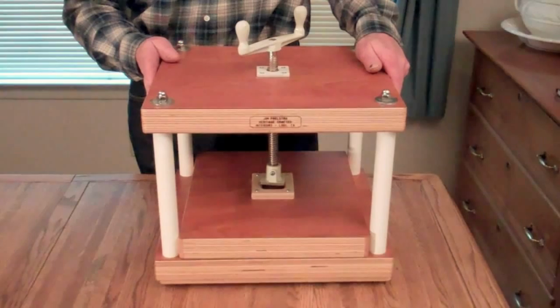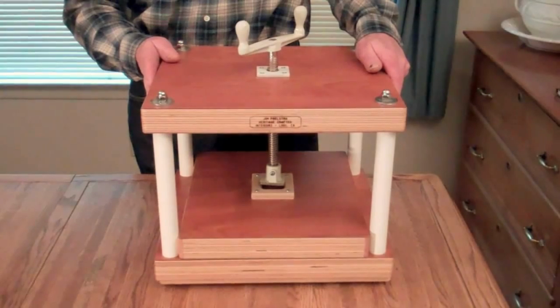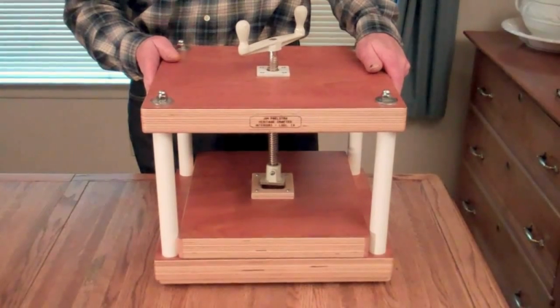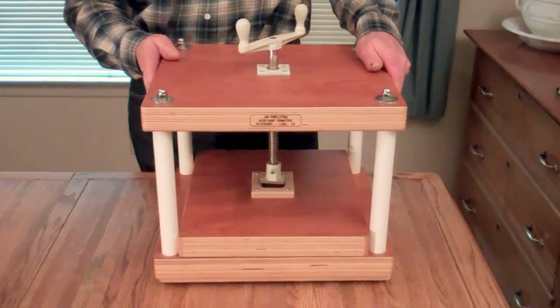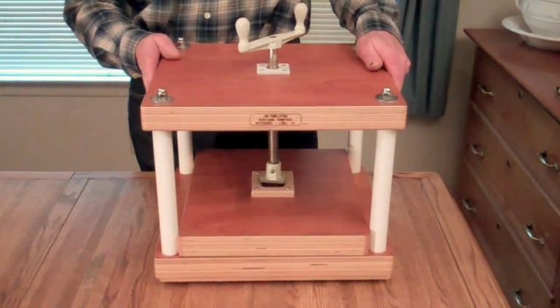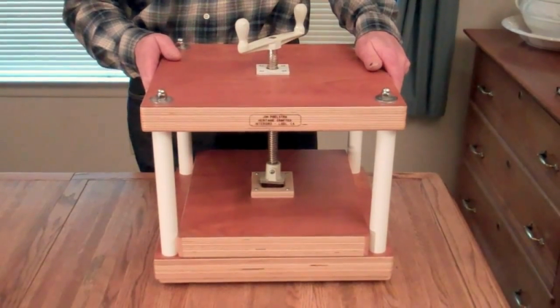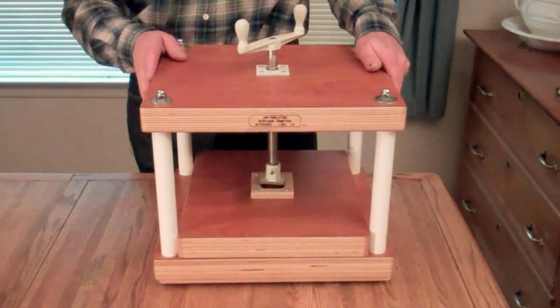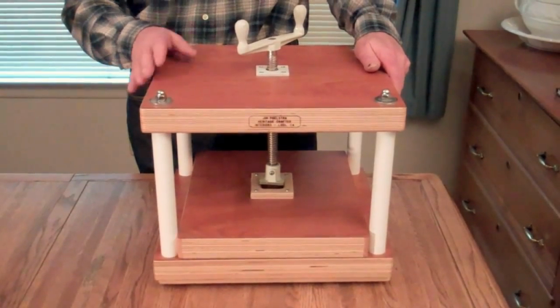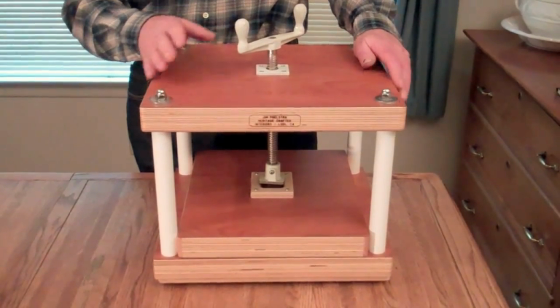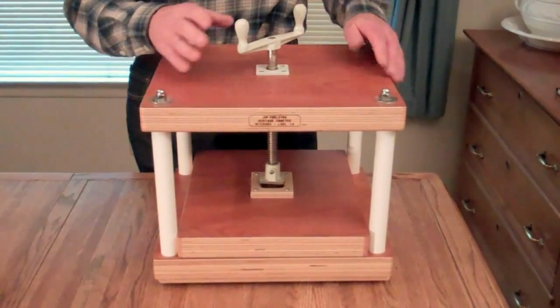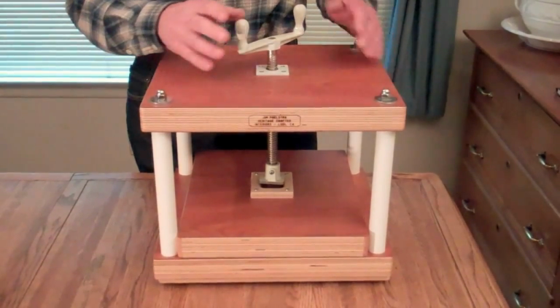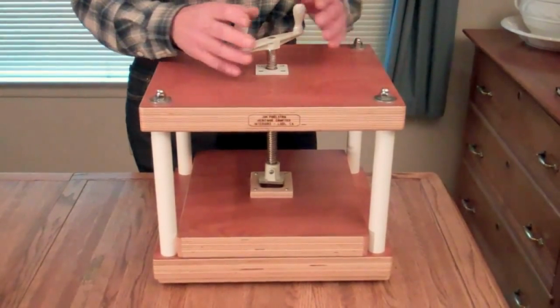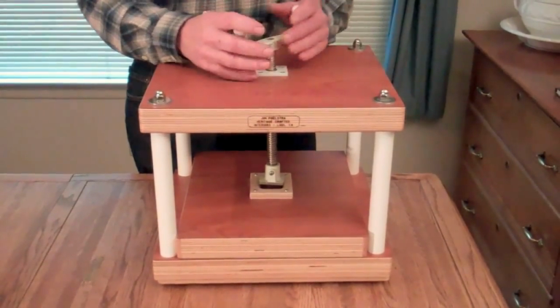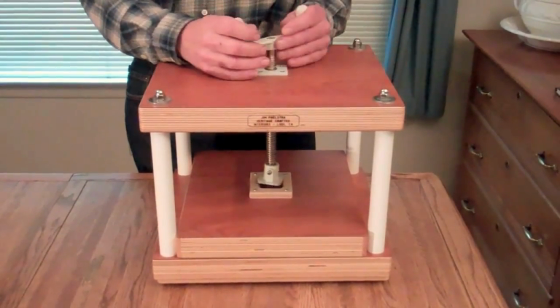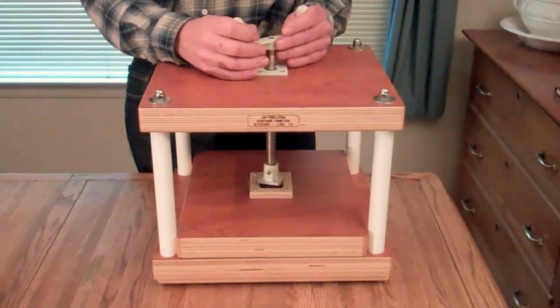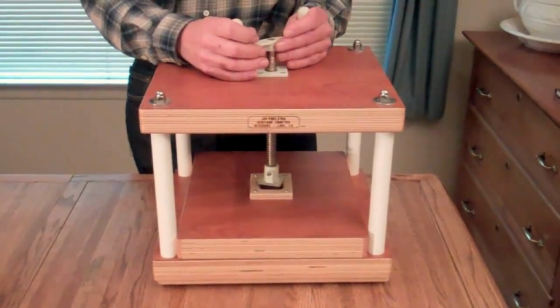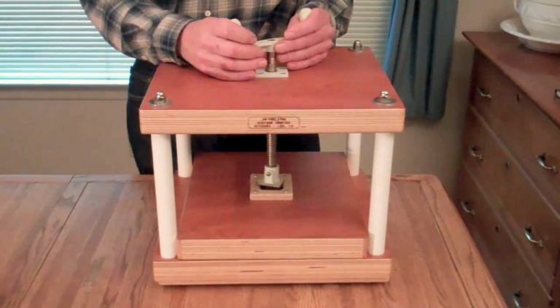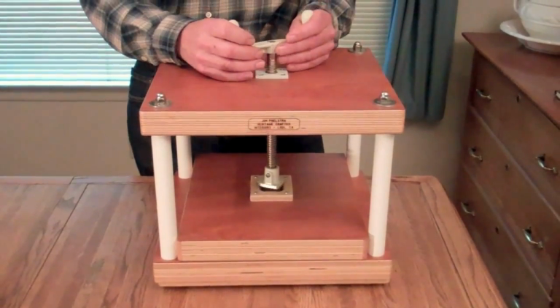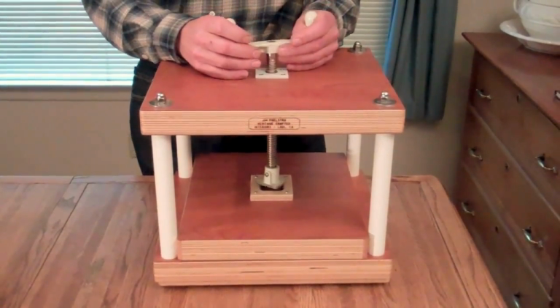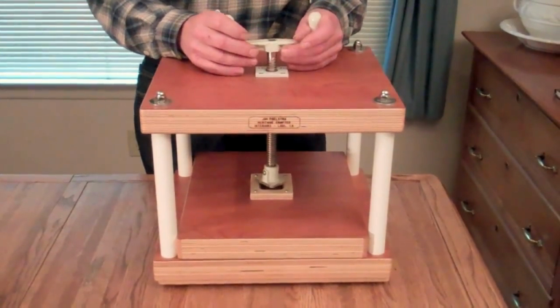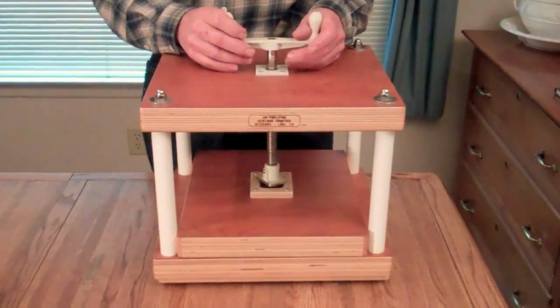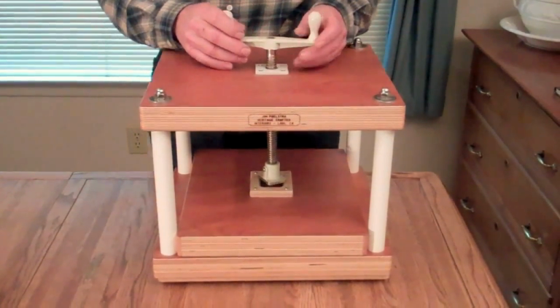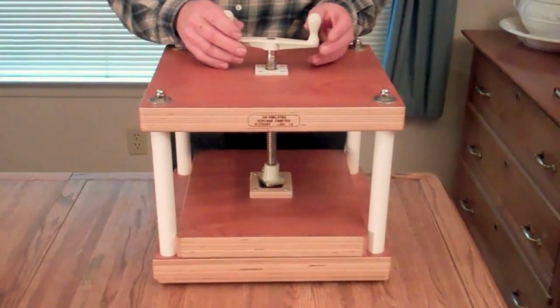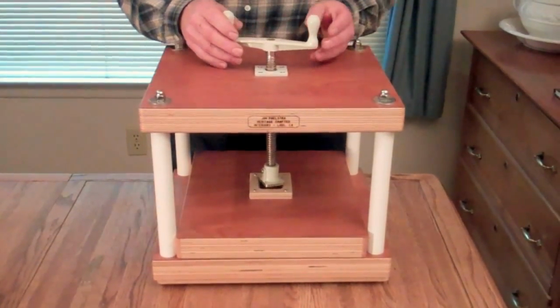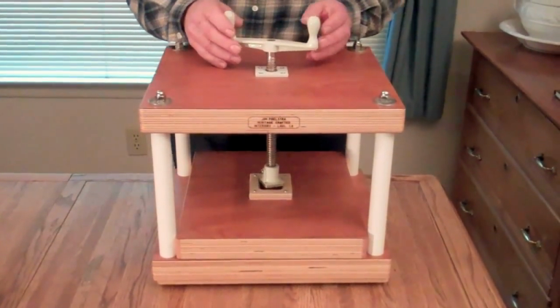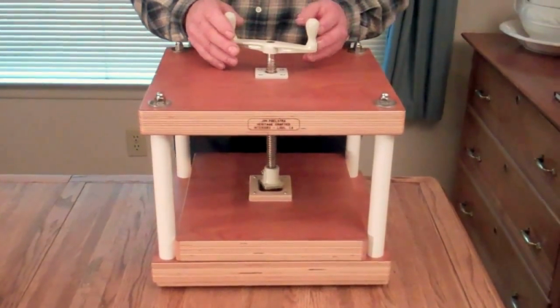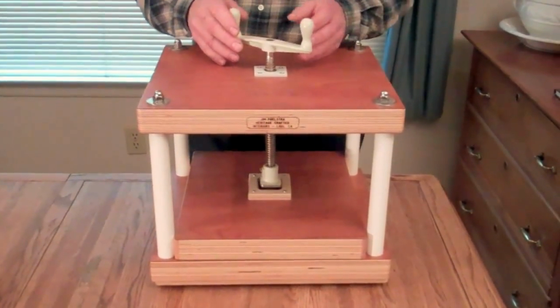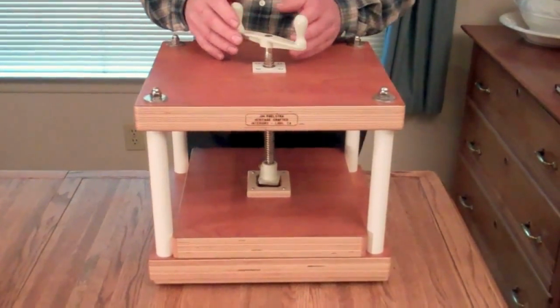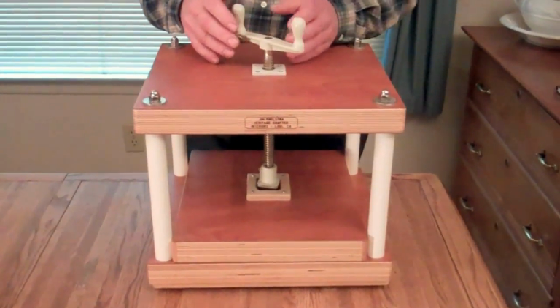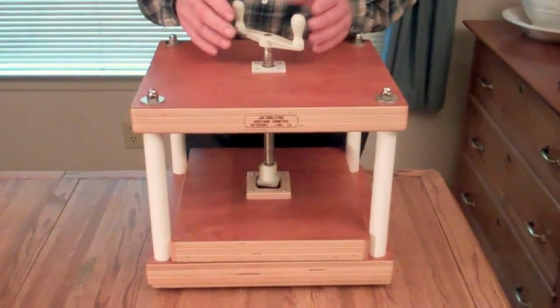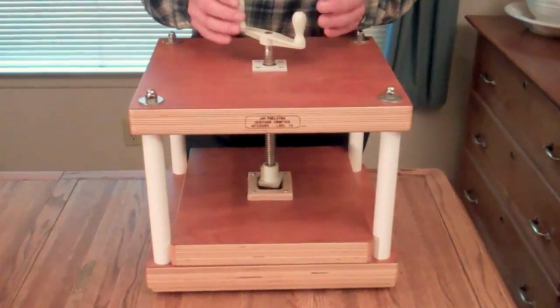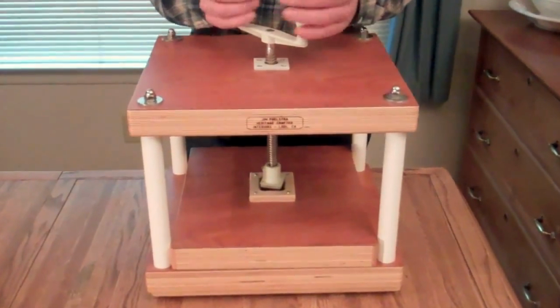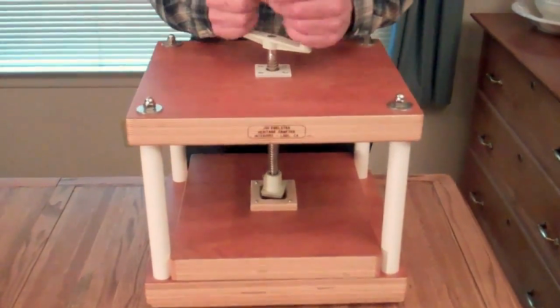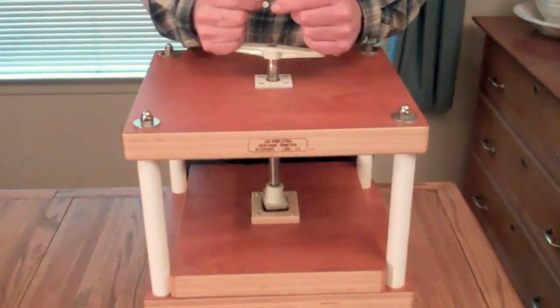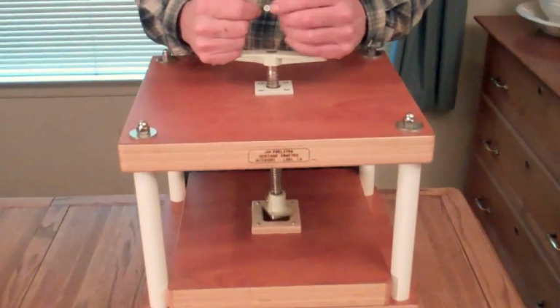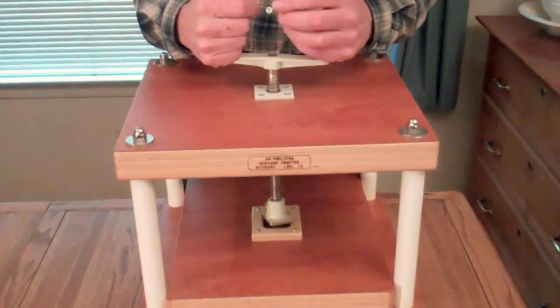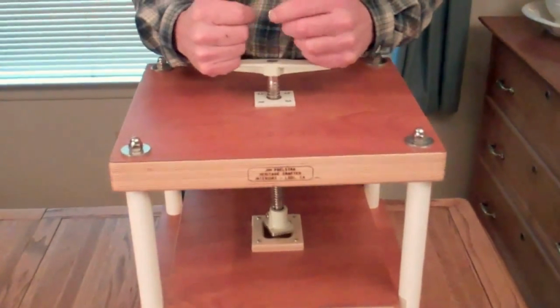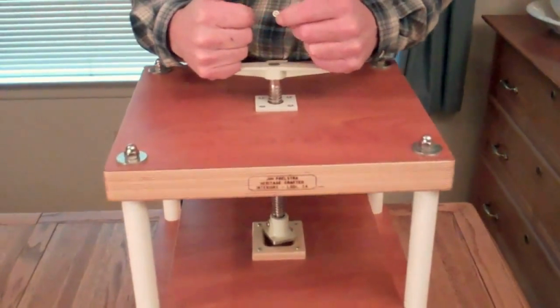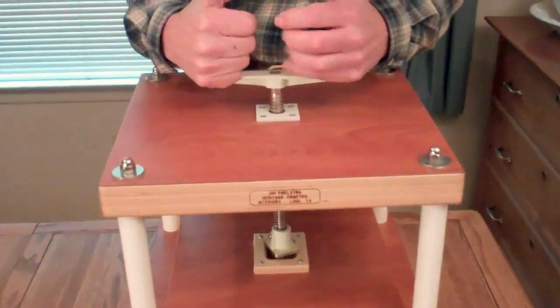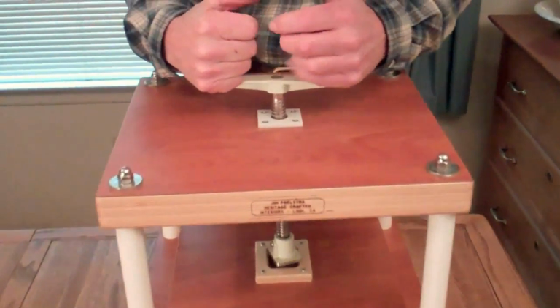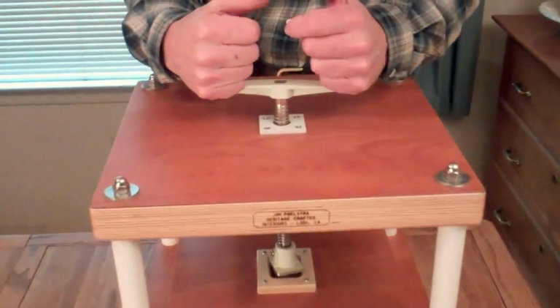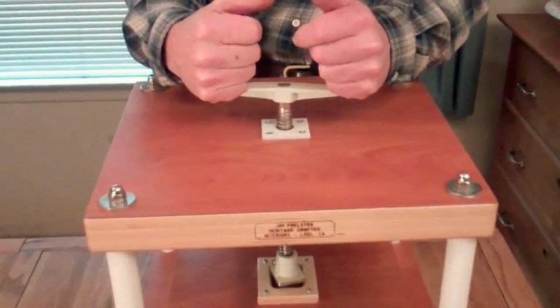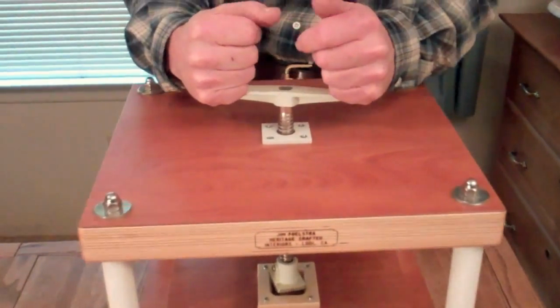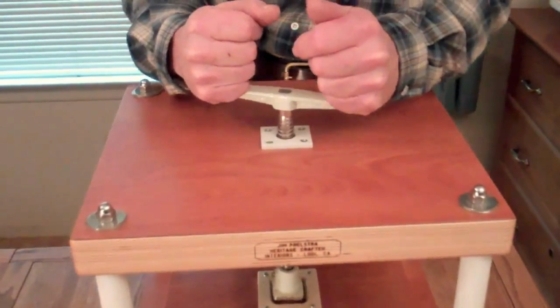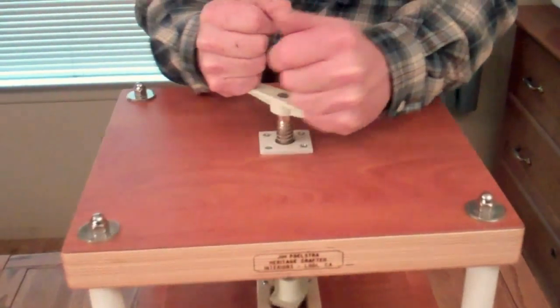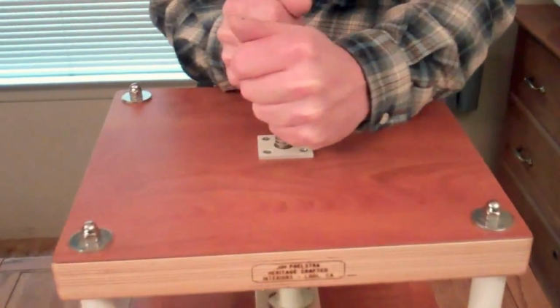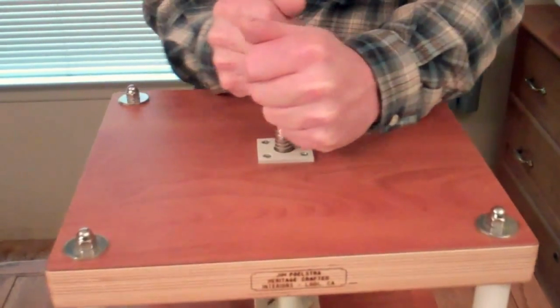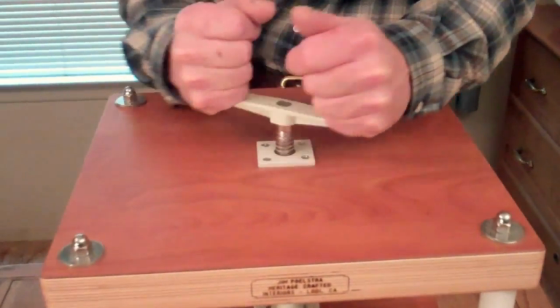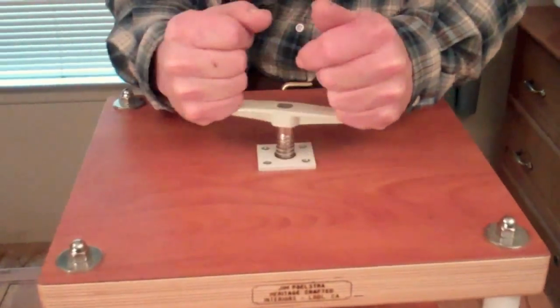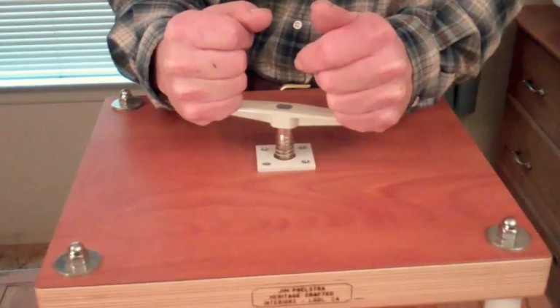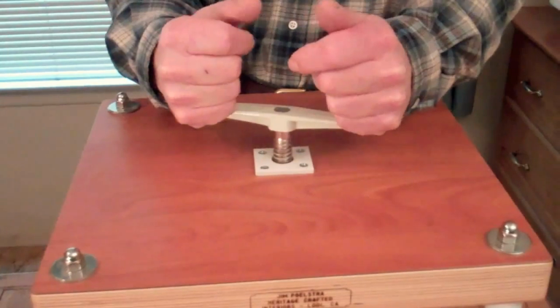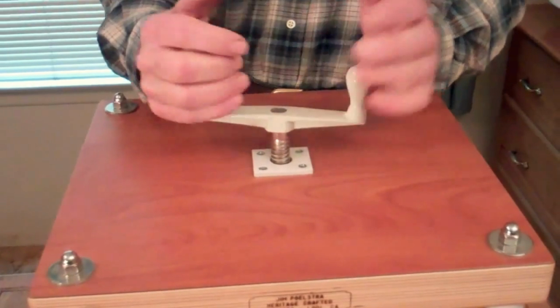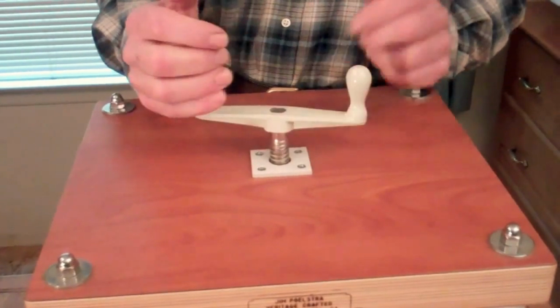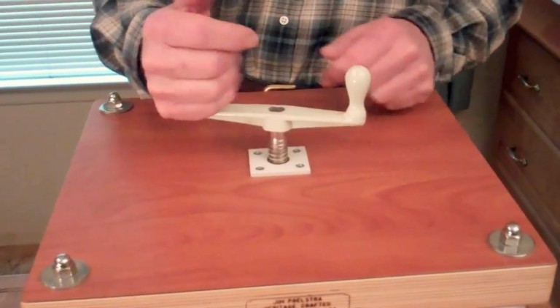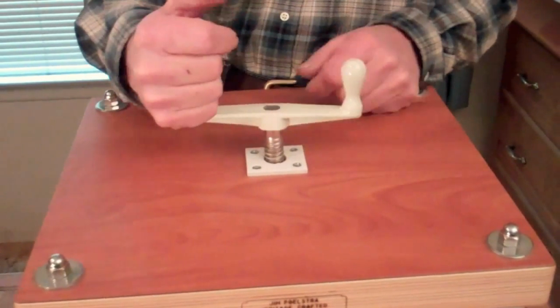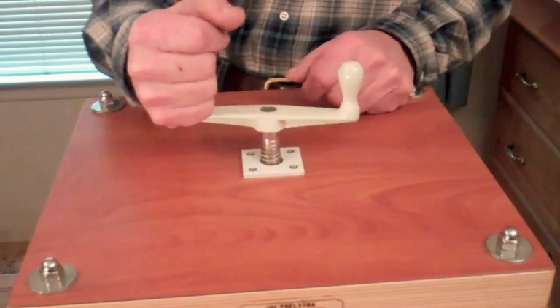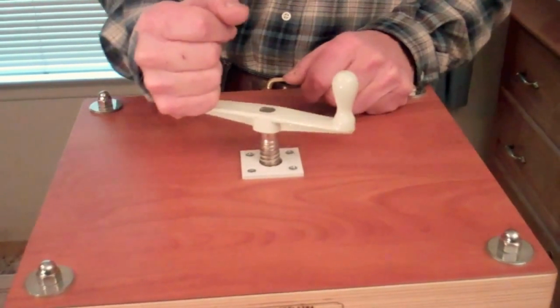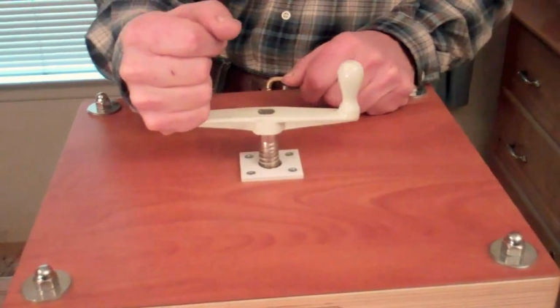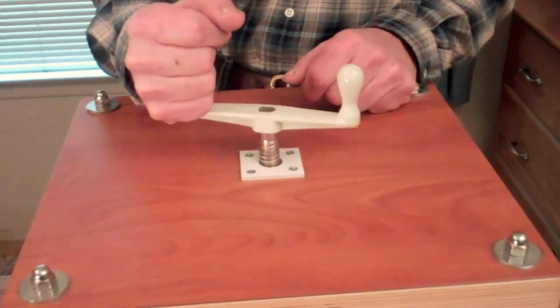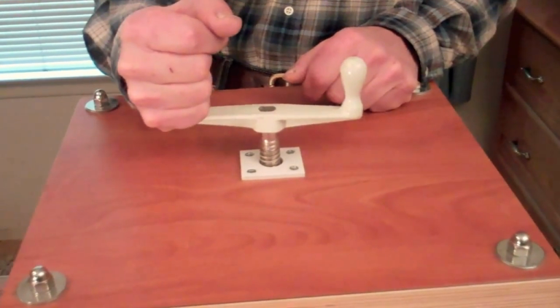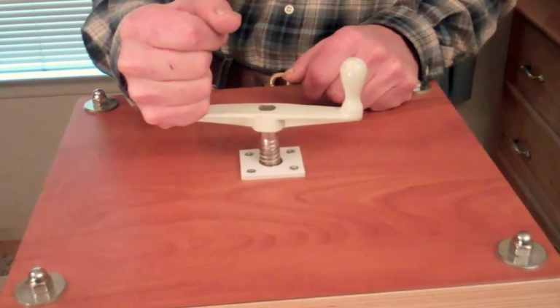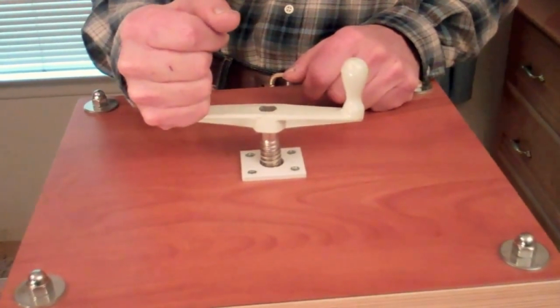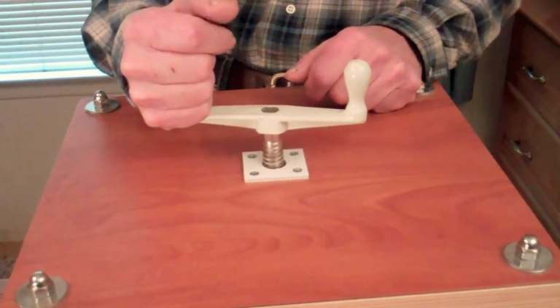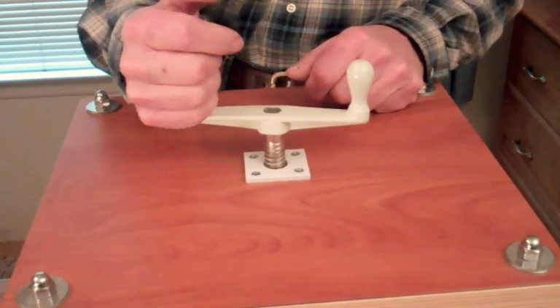Another thing that makes this different is the handle. The handle has two handles on it so you can really torque it down. Most of them have a single handle.